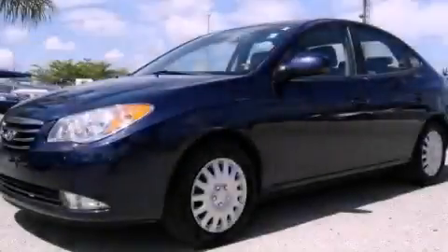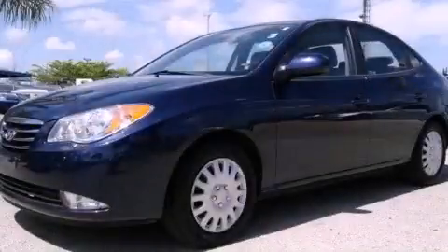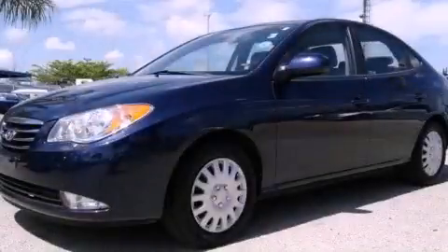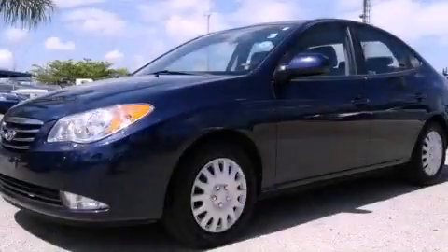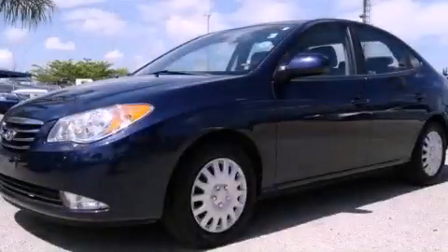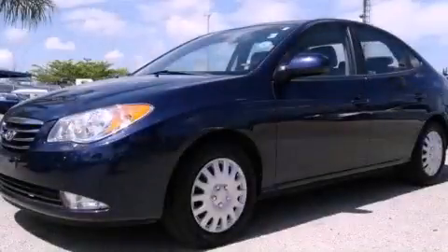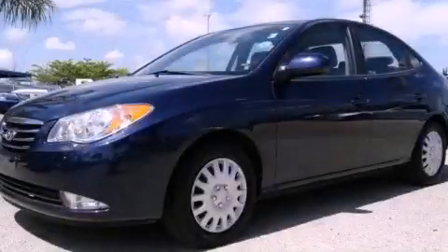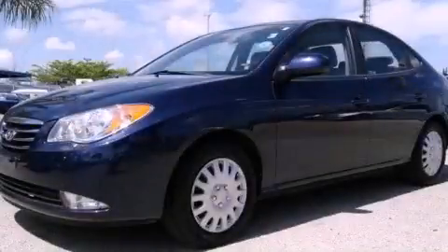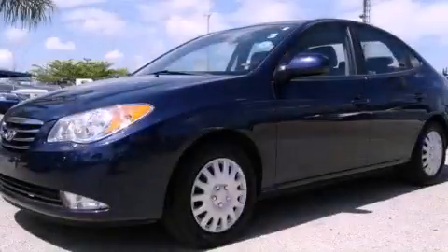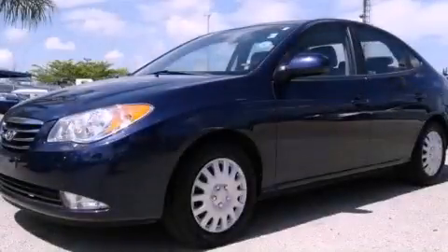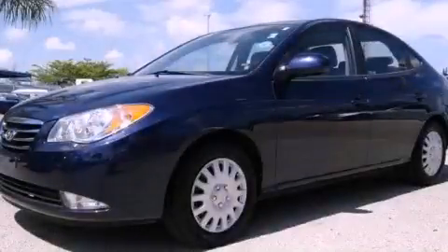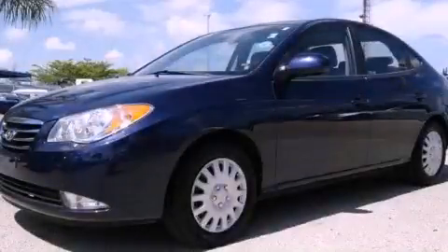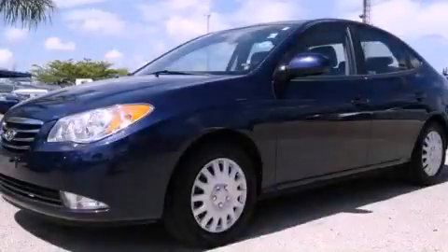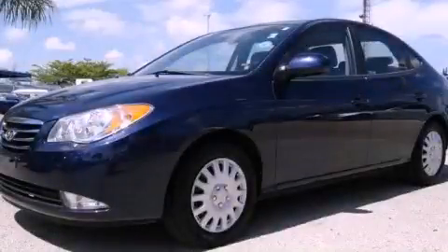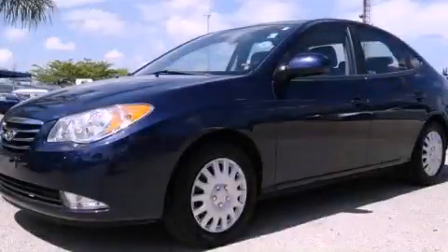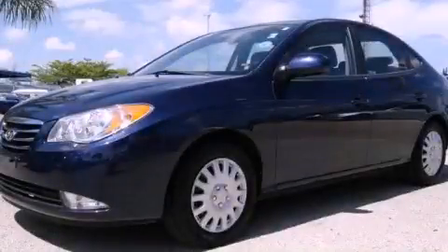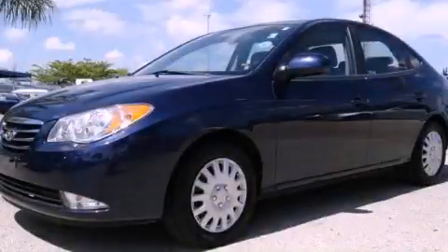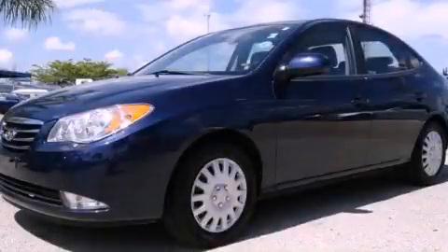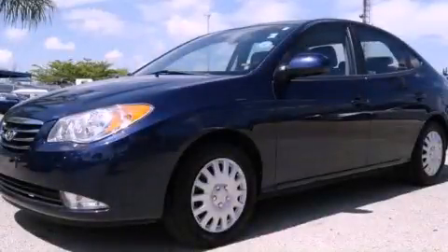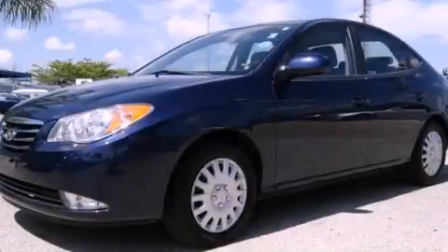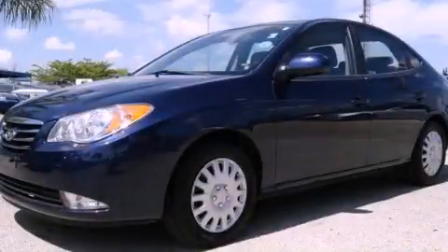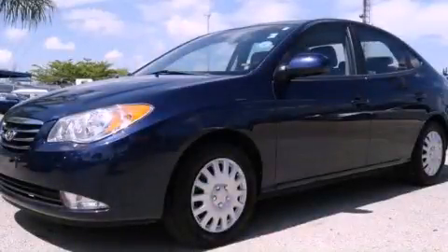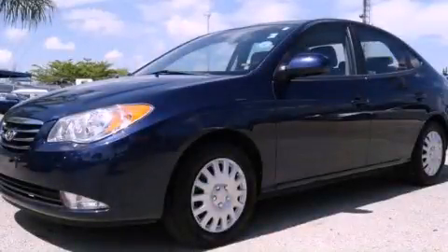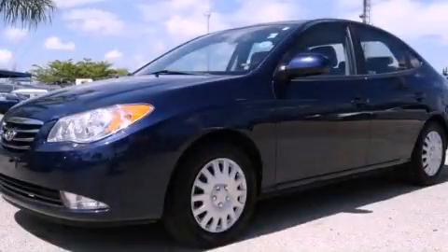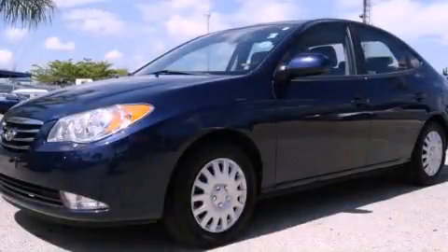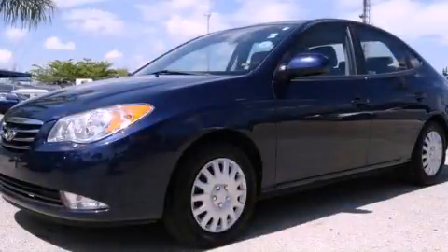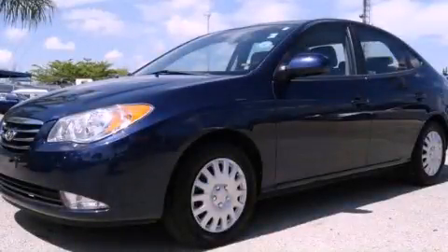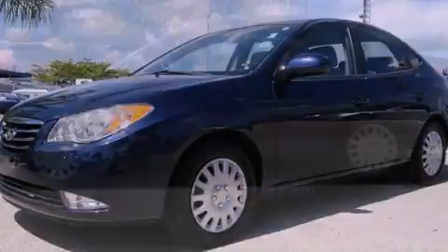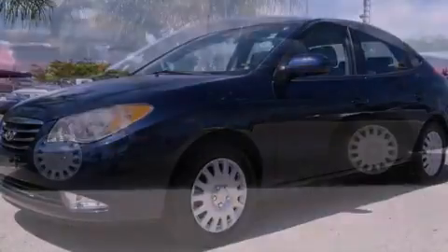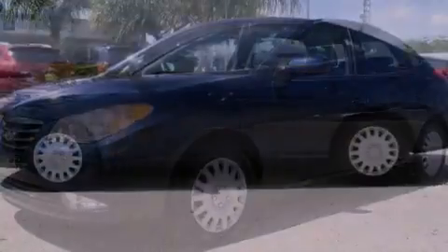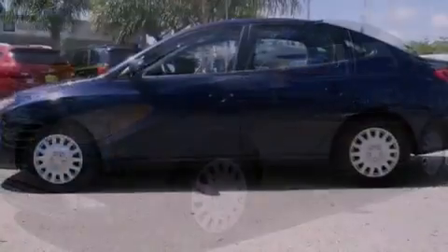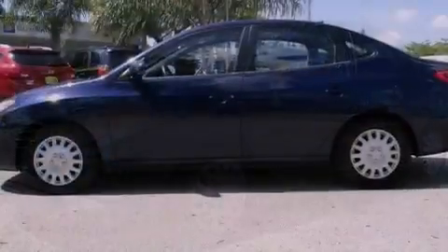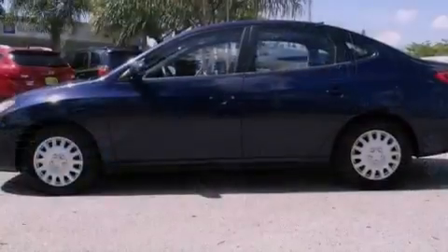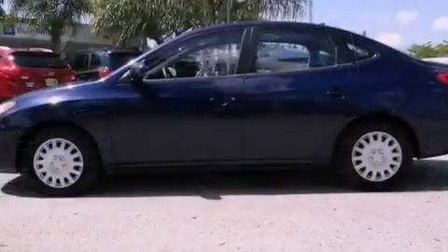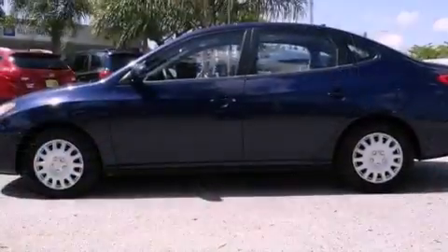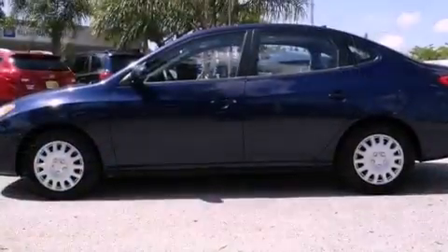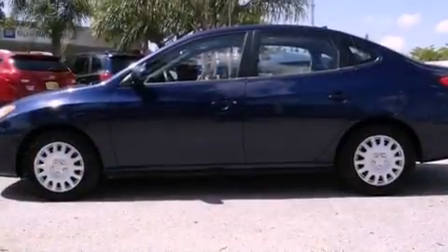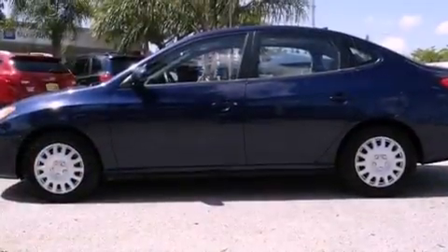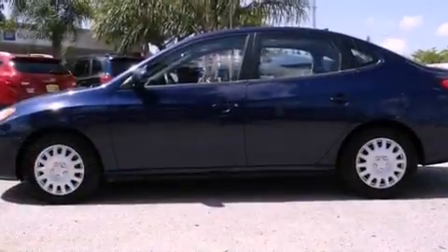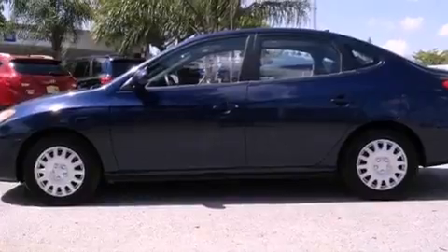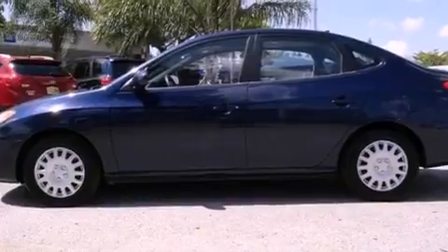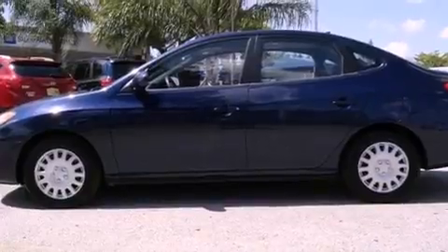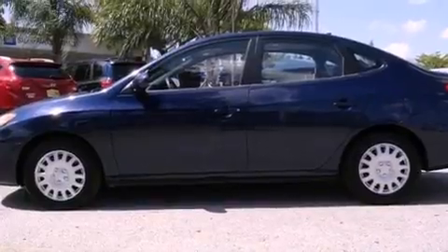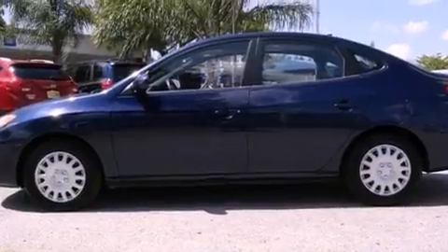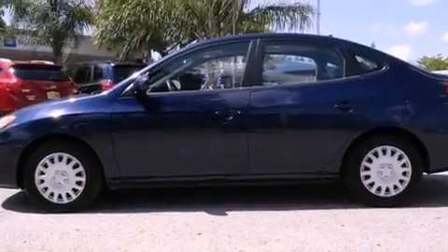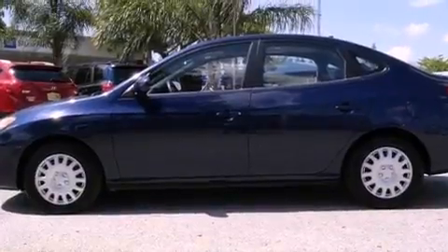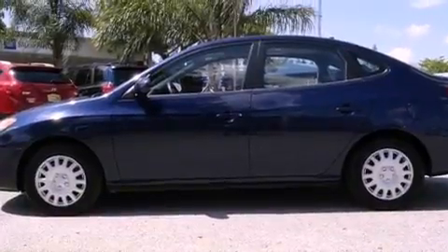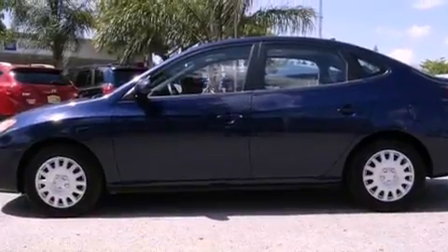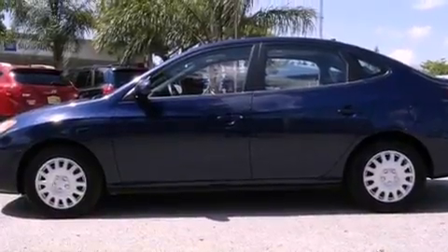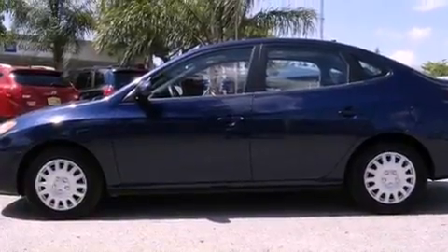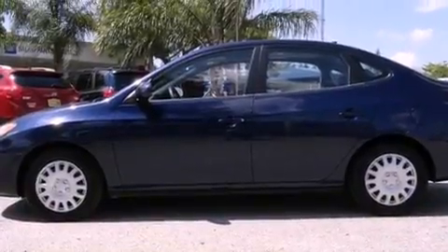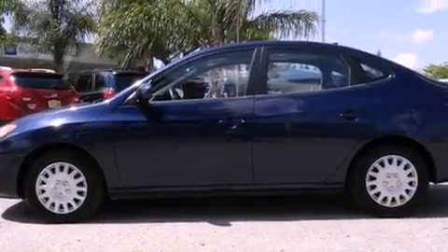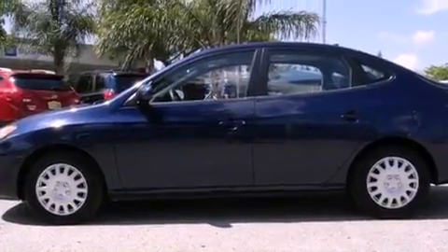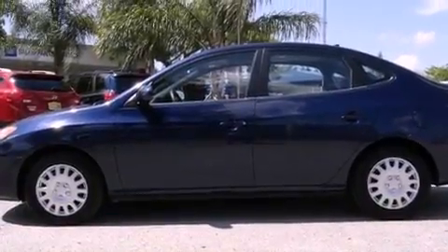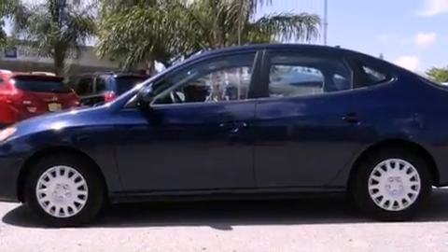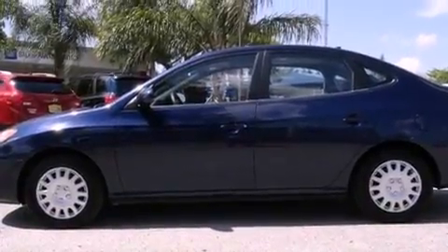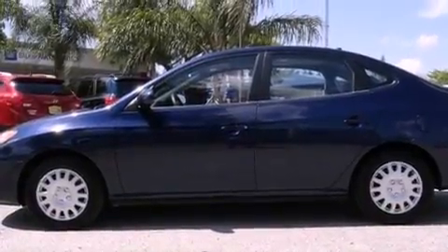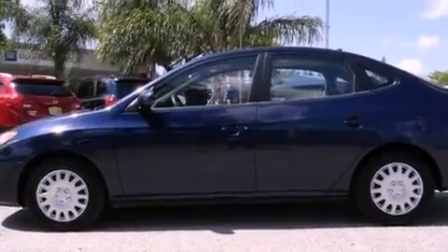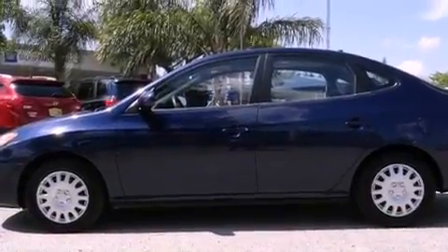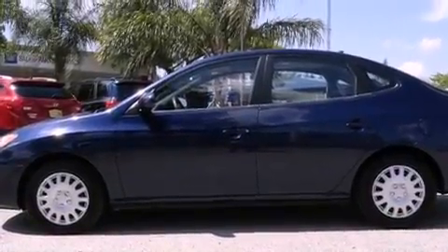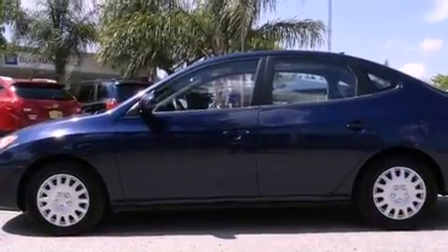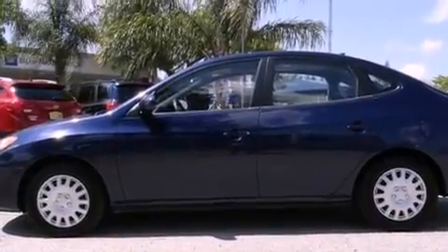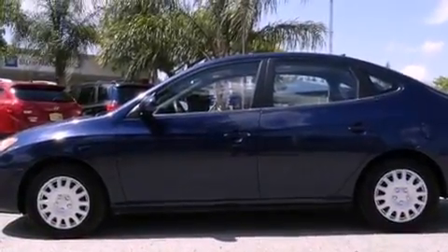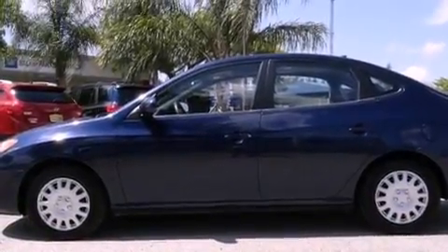This is a certified pre-owned 2010 Hyundai Elantra. It has a four-cylinder engine and an automatic transmission.